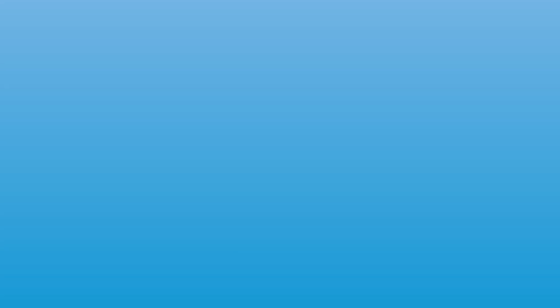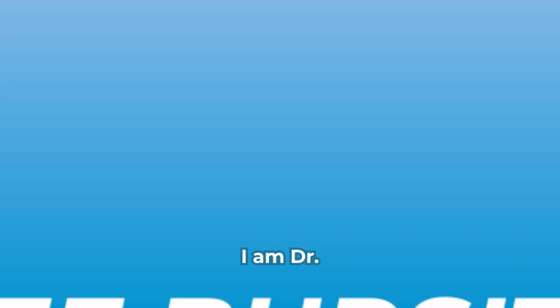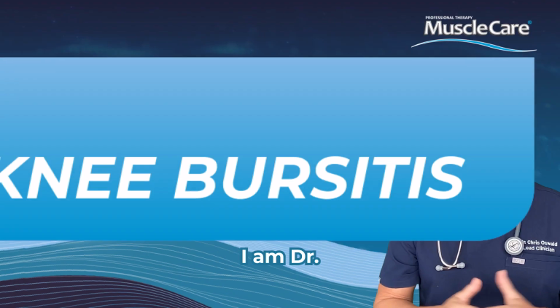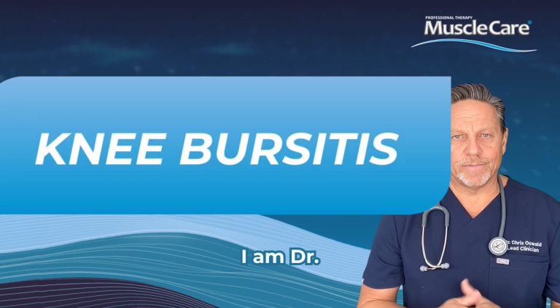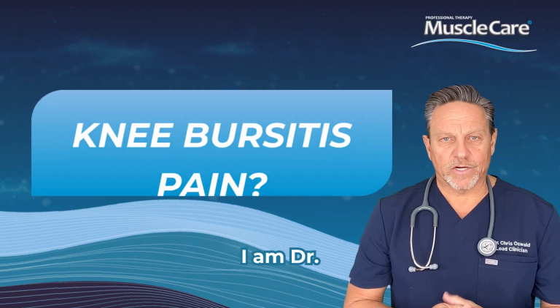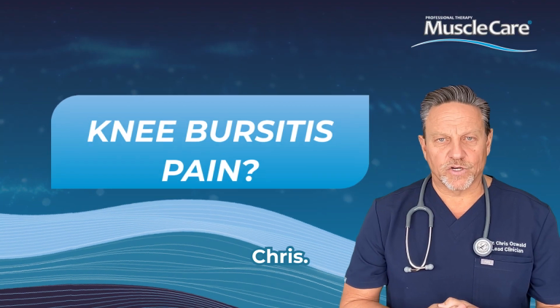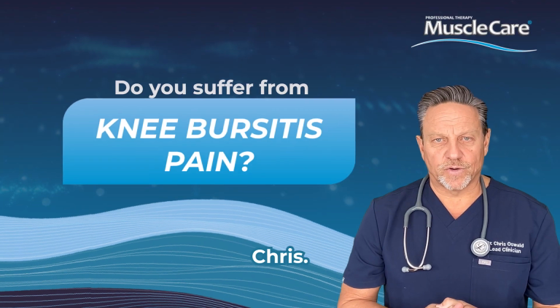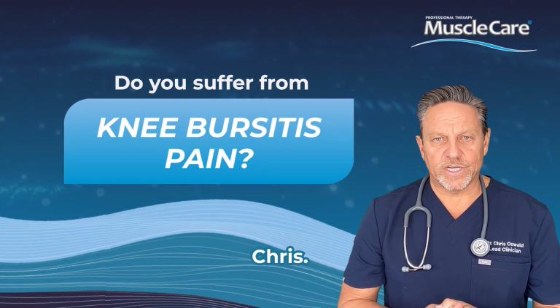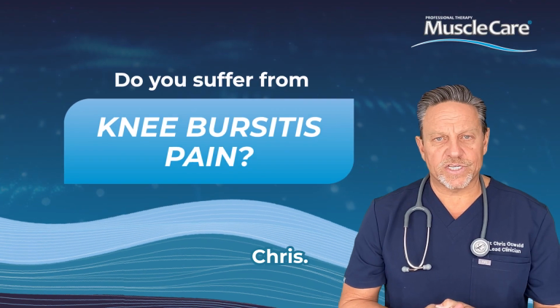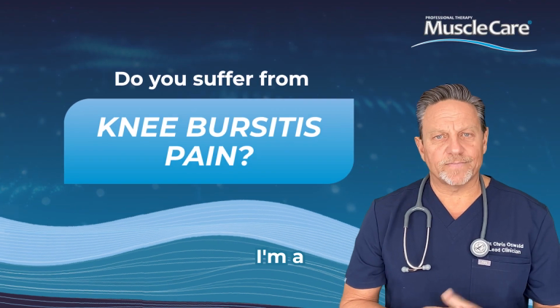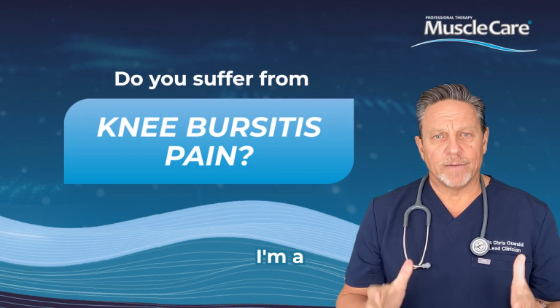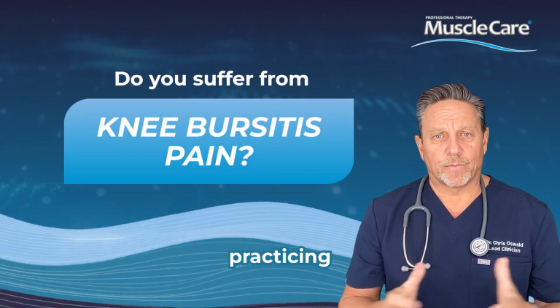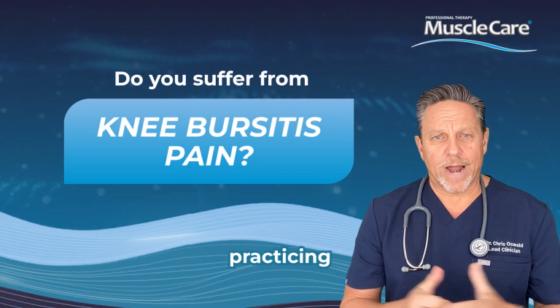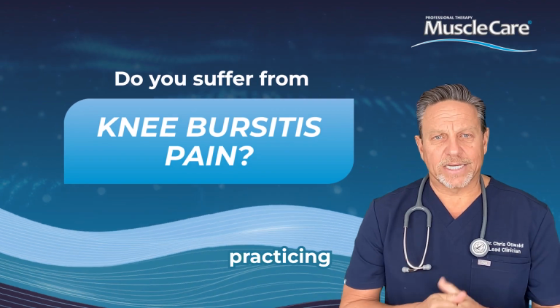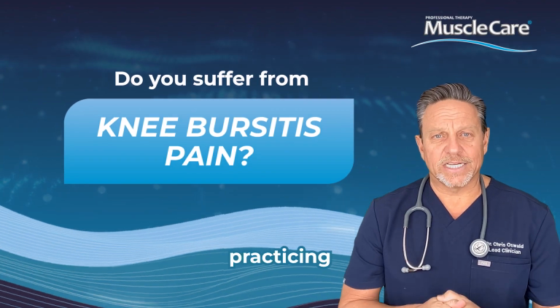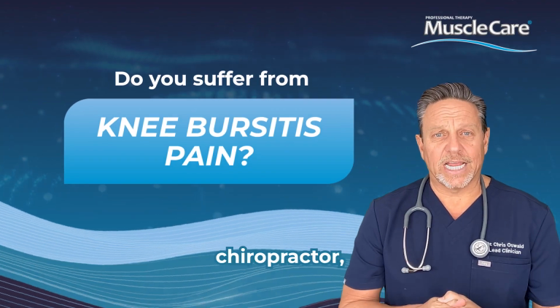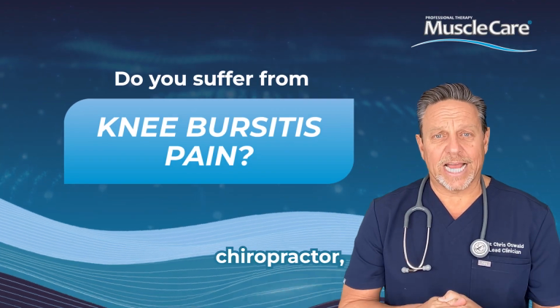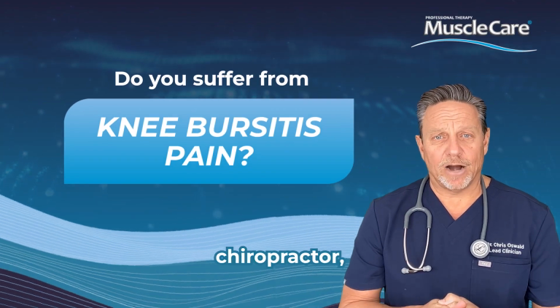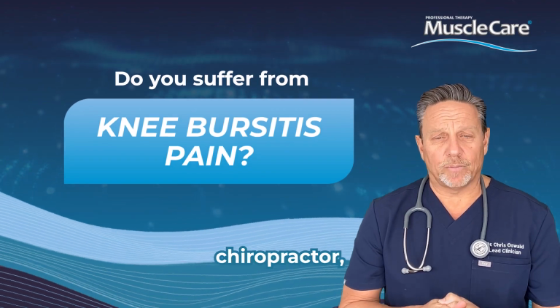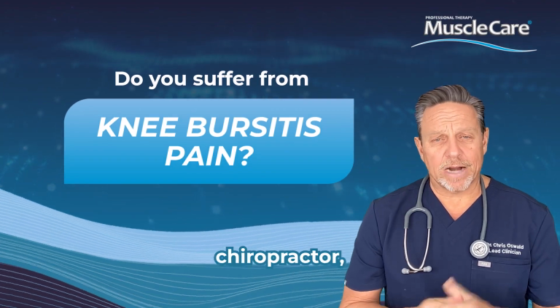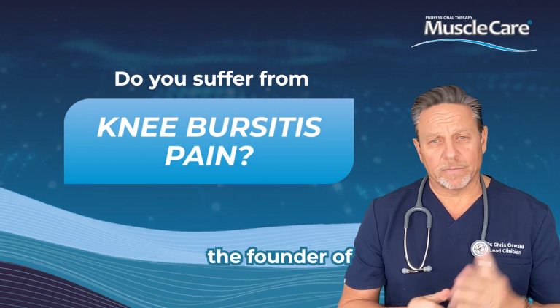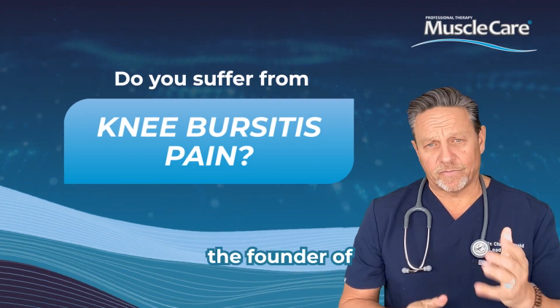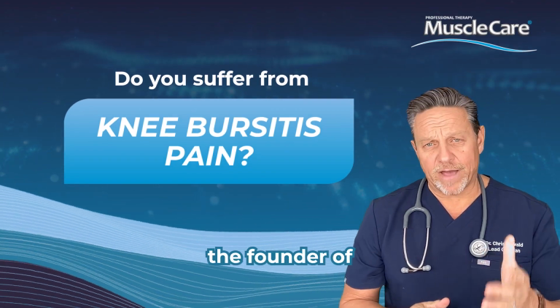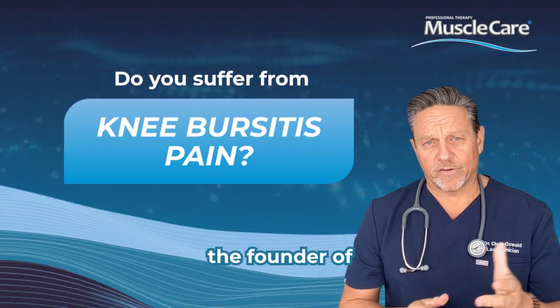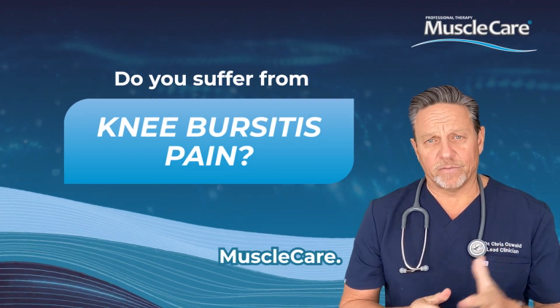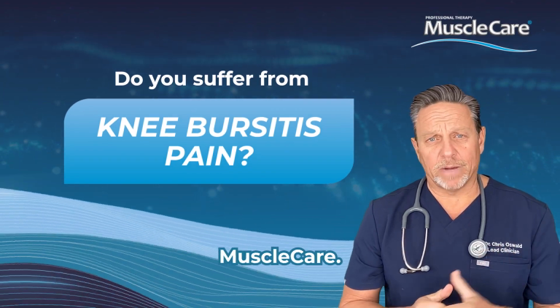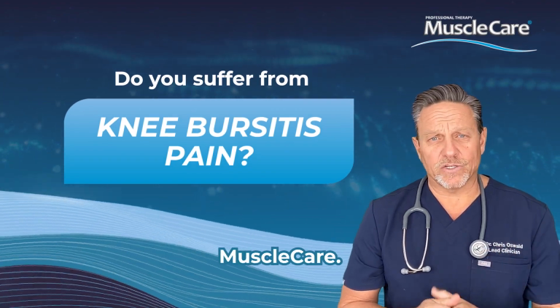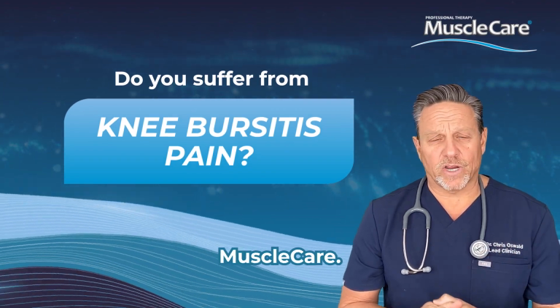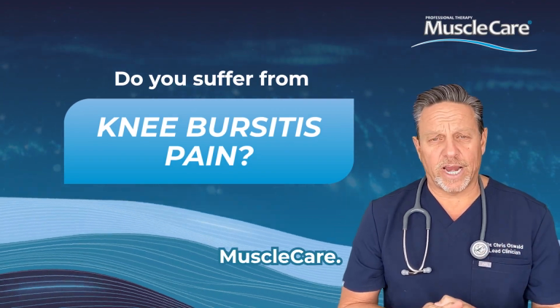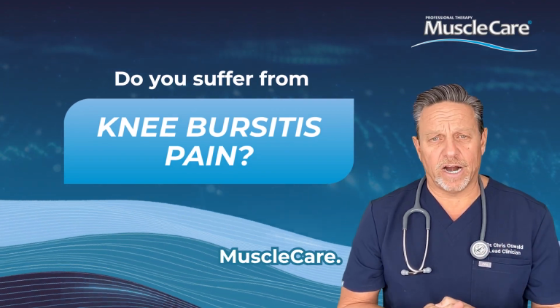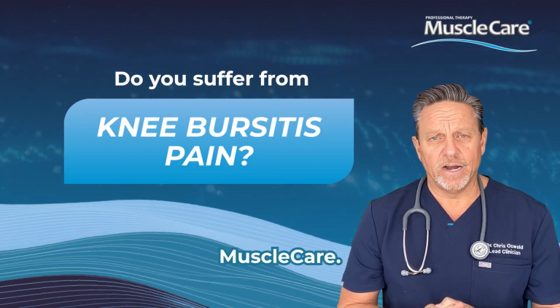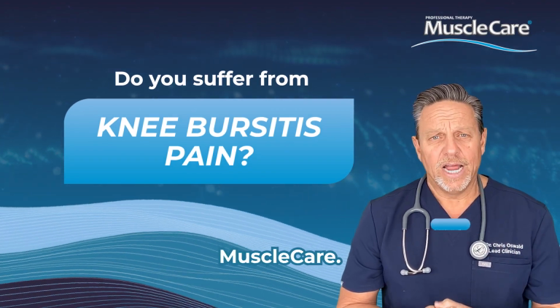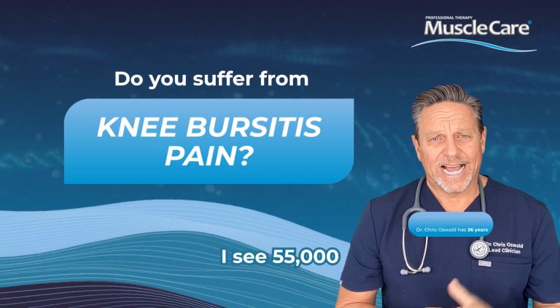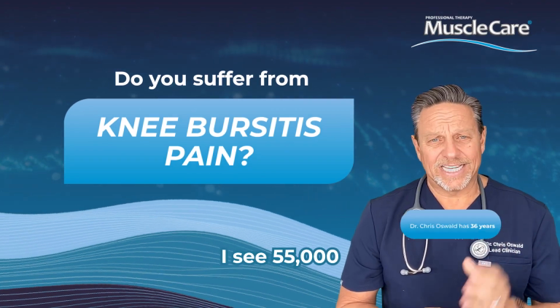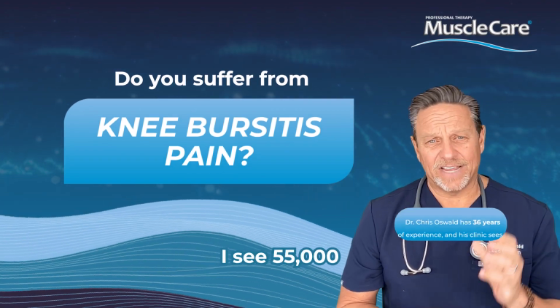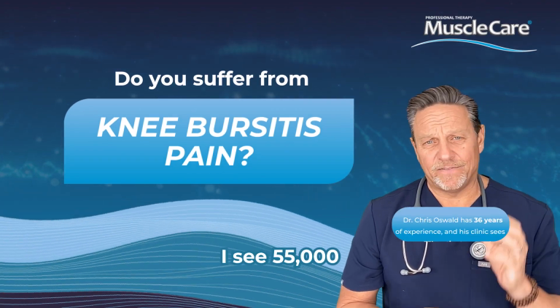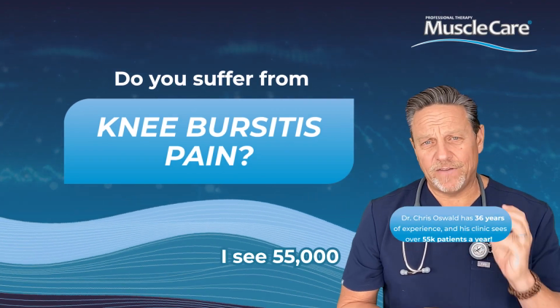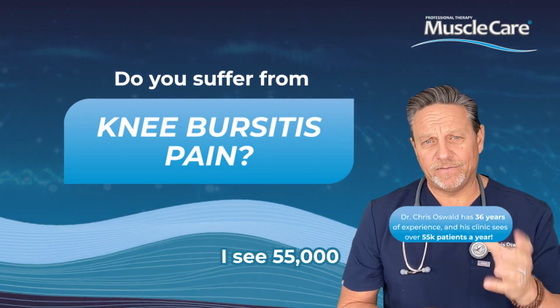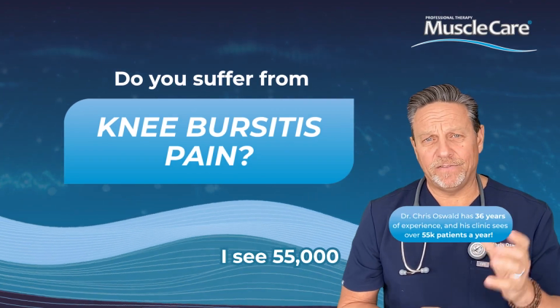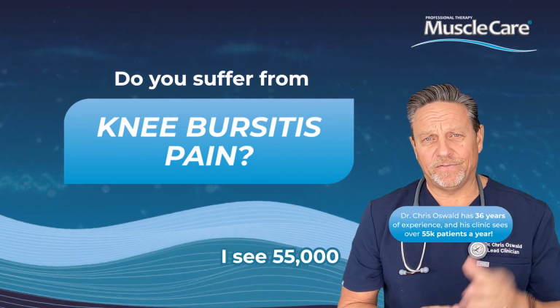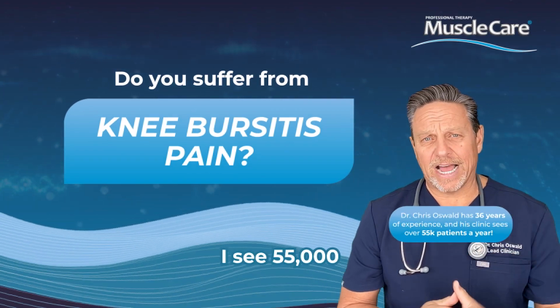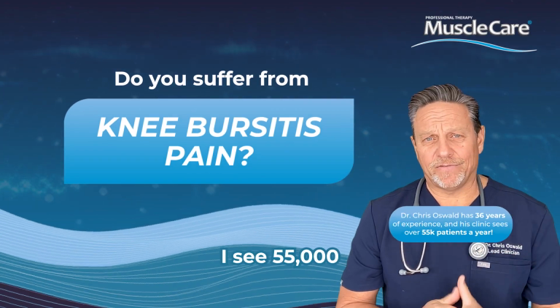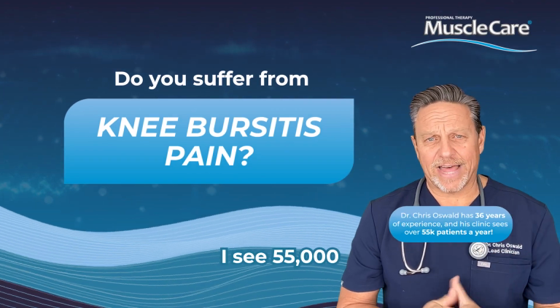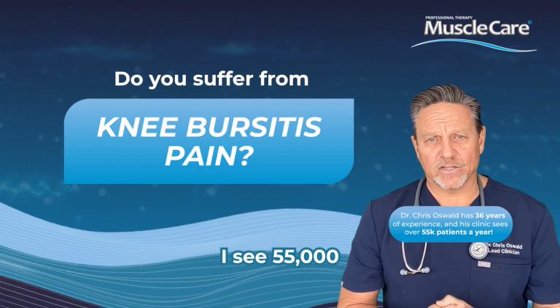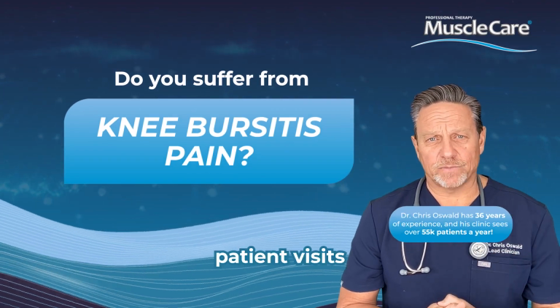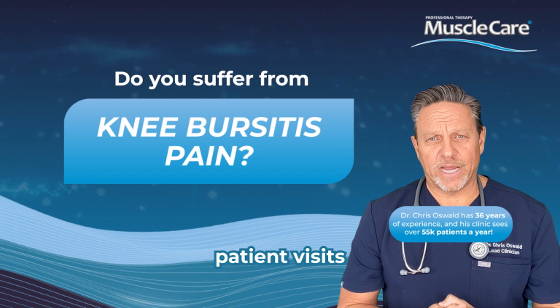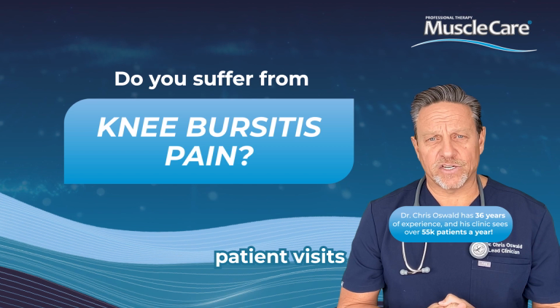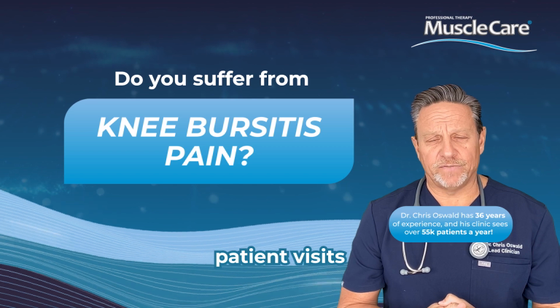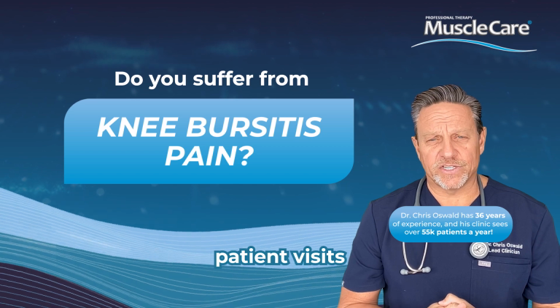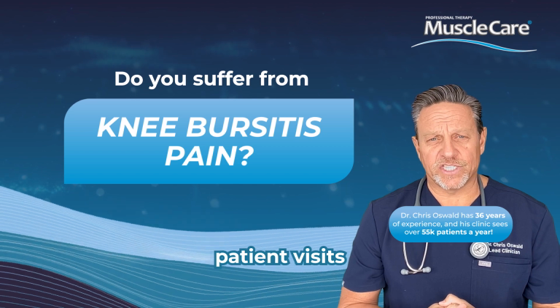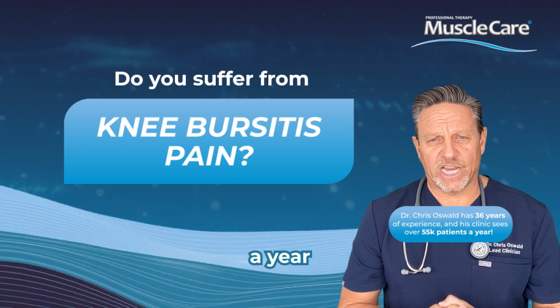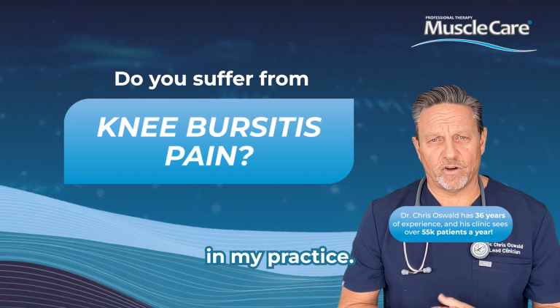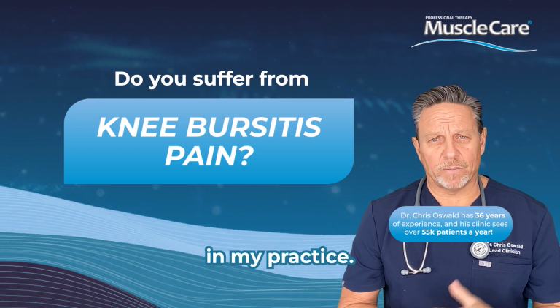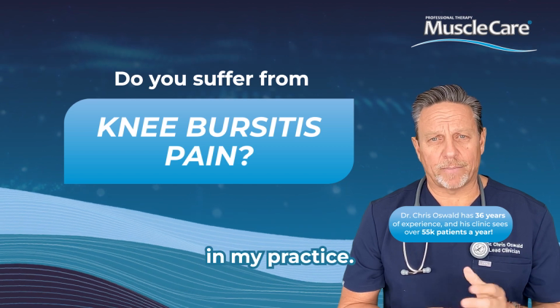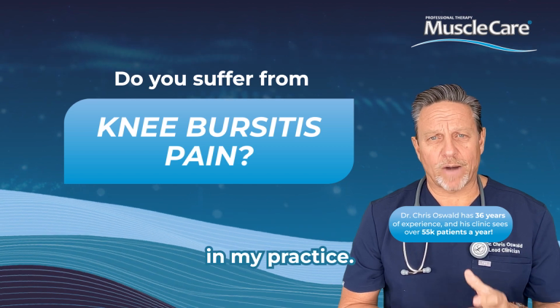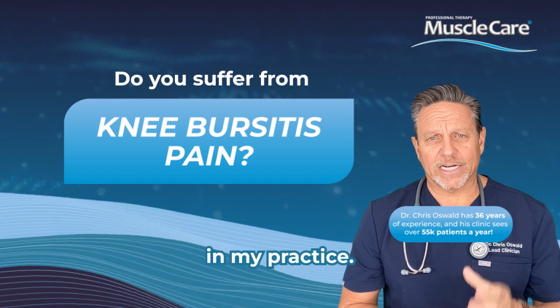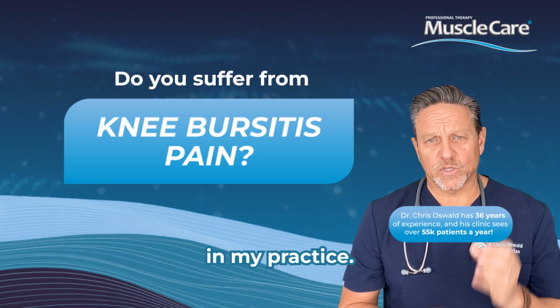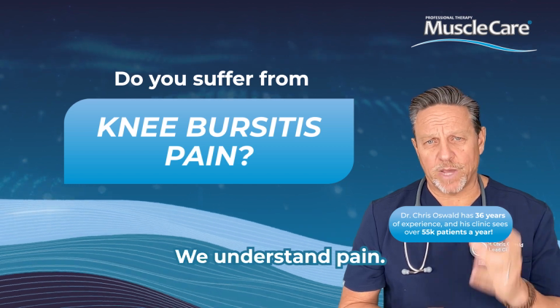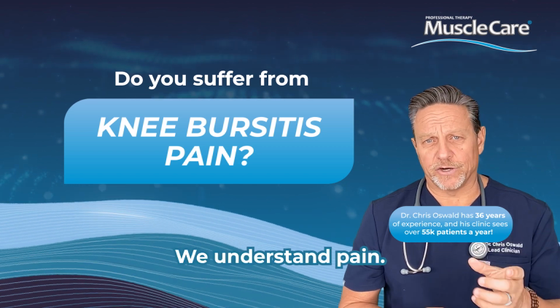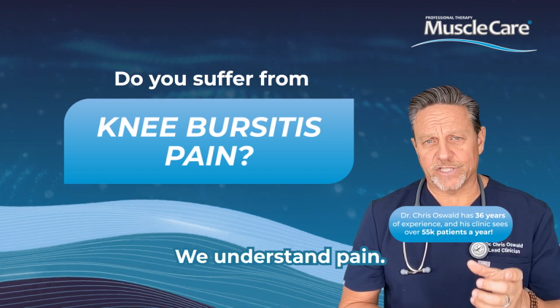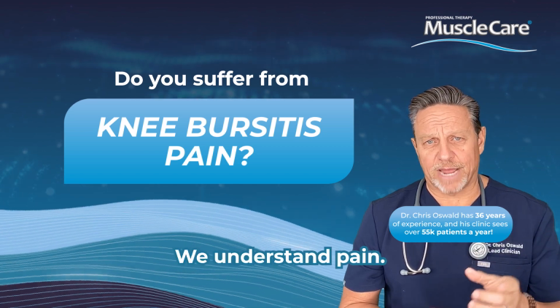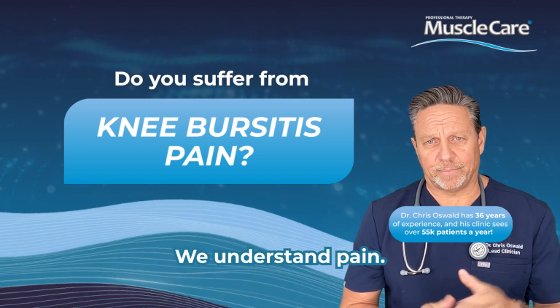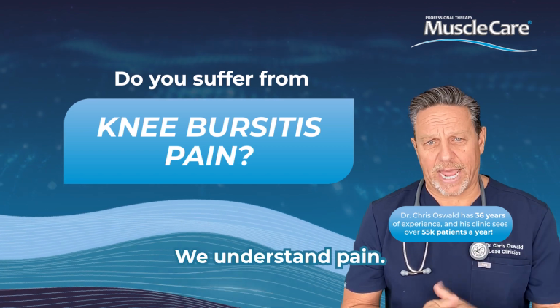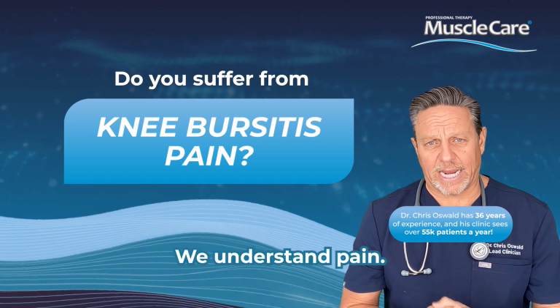Hi, I'm Dr. Chris. I'm a practicing chiropractor. I'm the founder of Muscle Care. I see 55,000 patient visits a year in my practice. We understand pain.